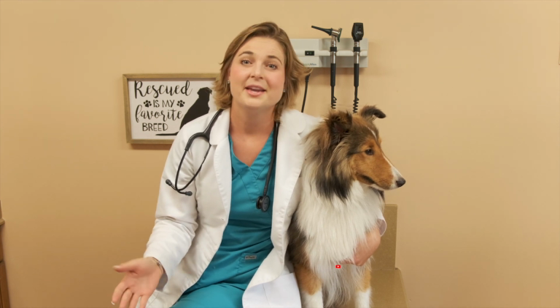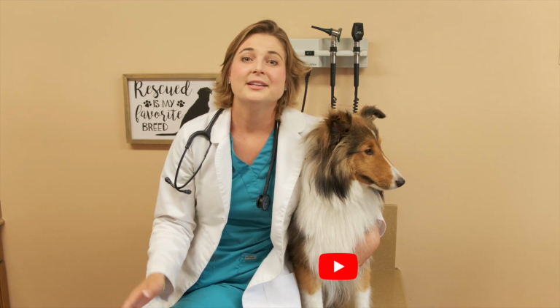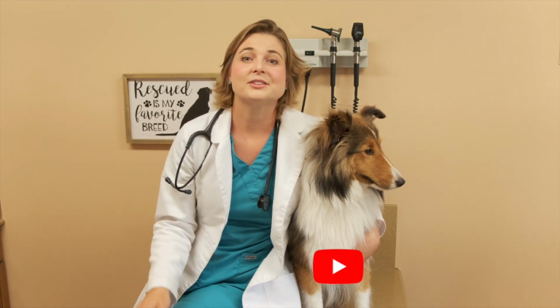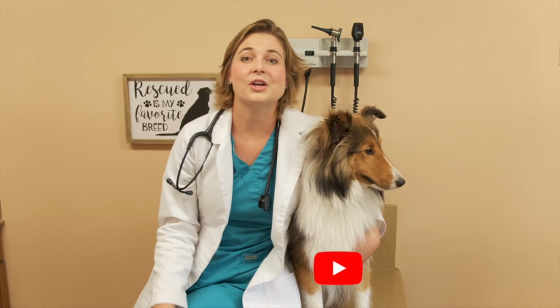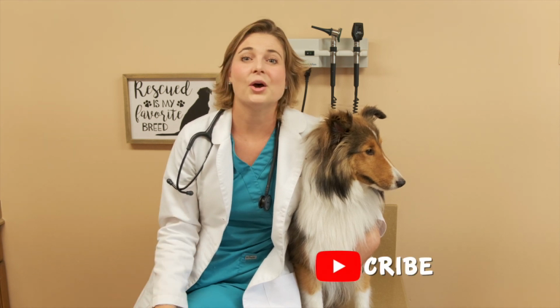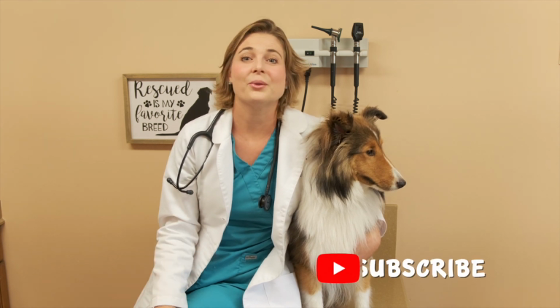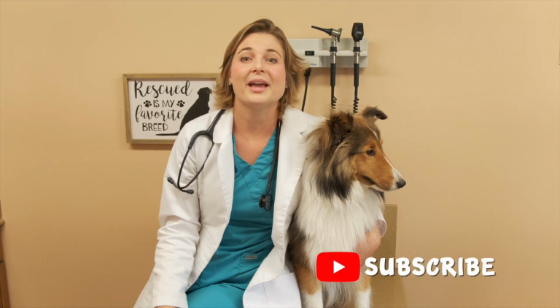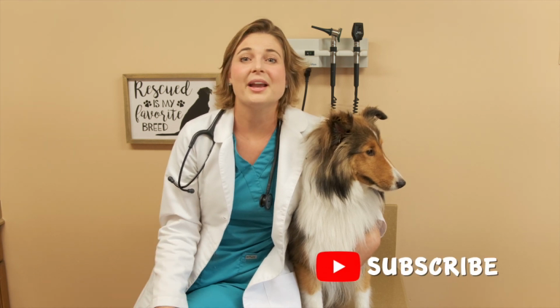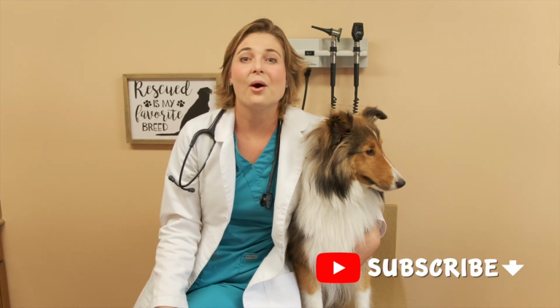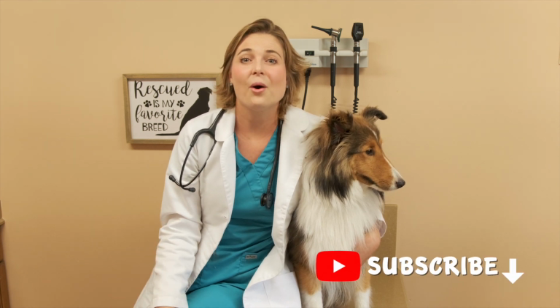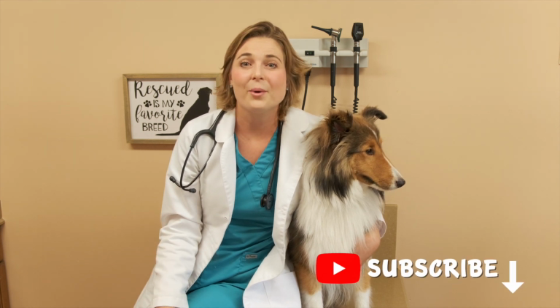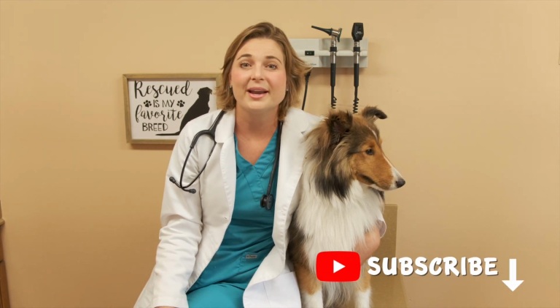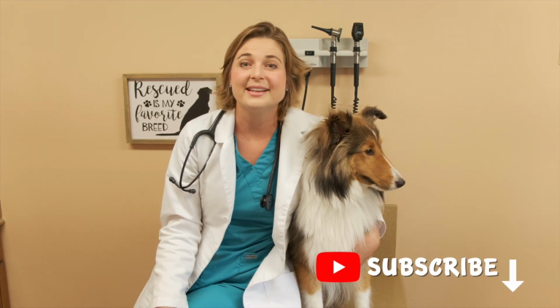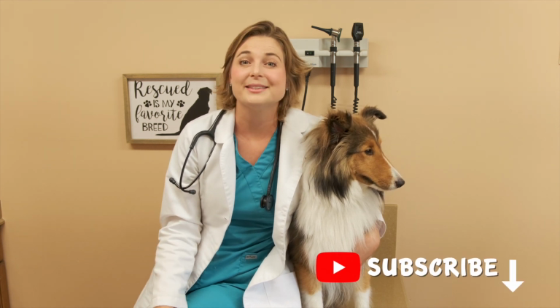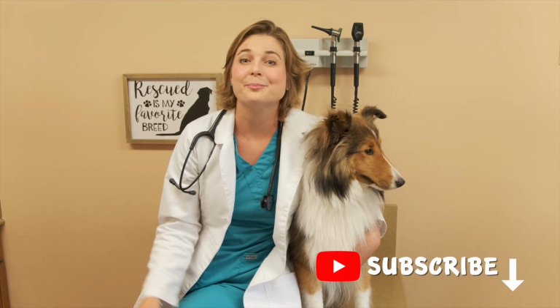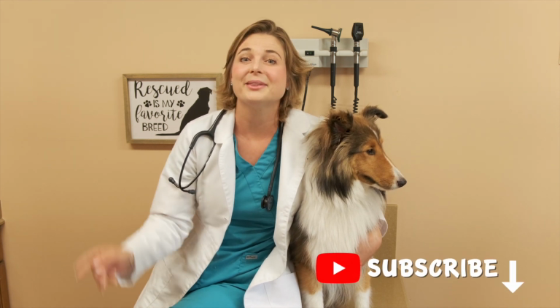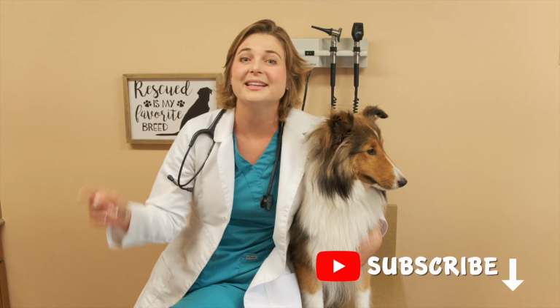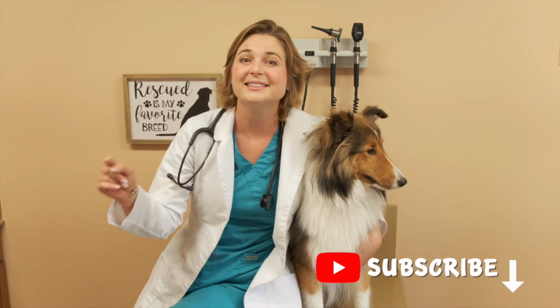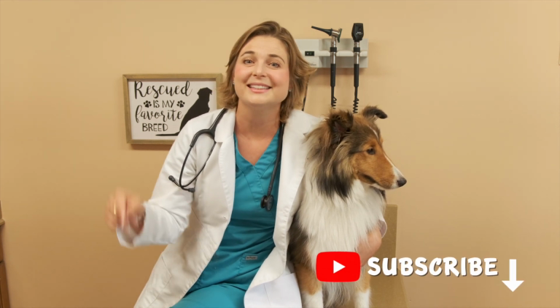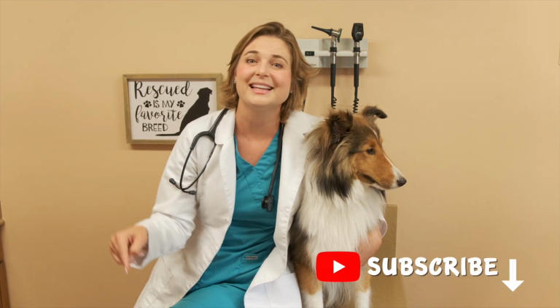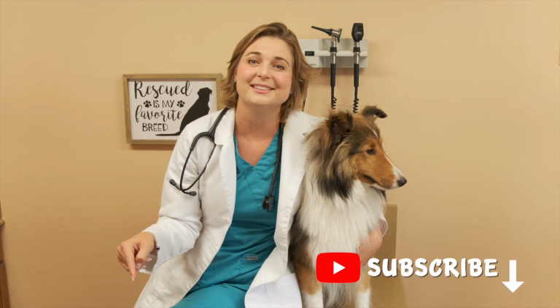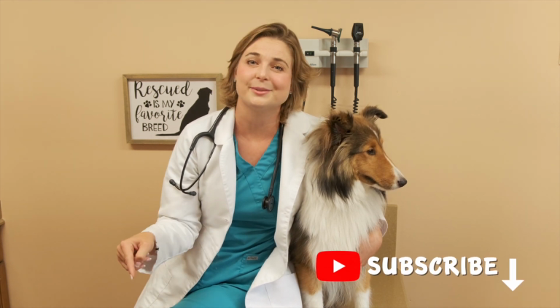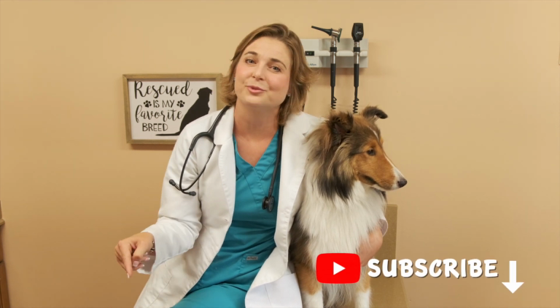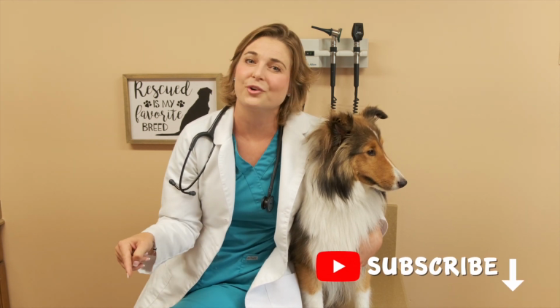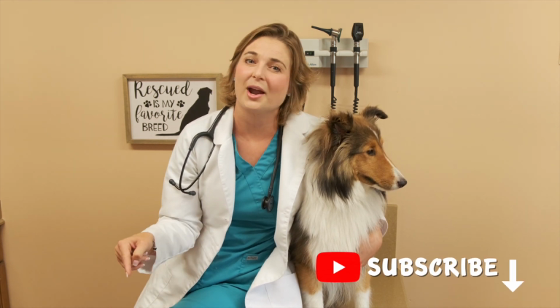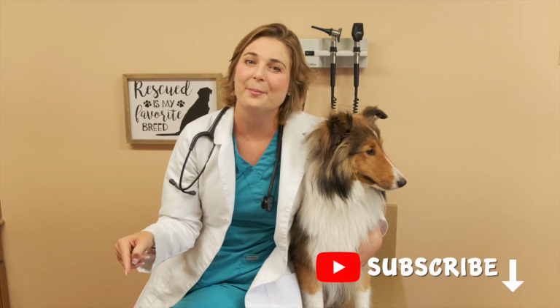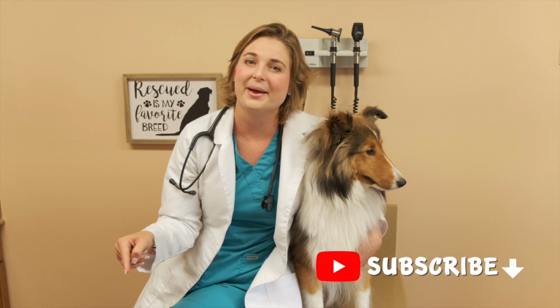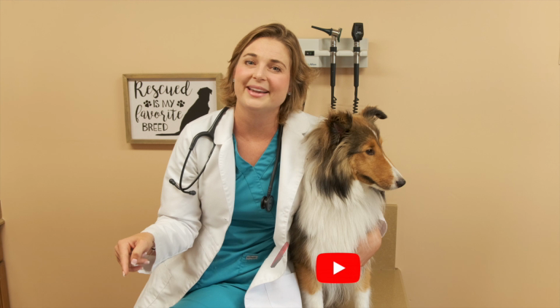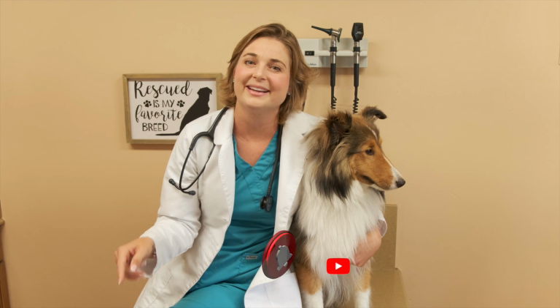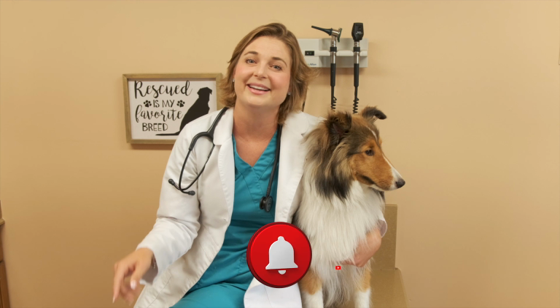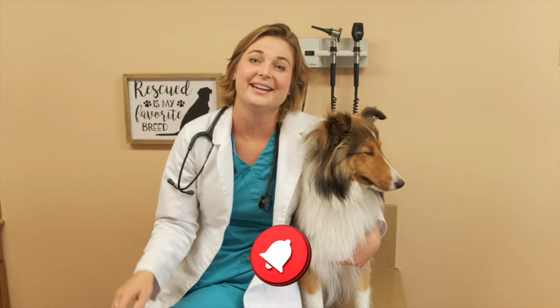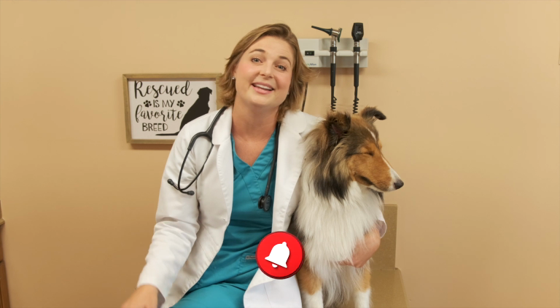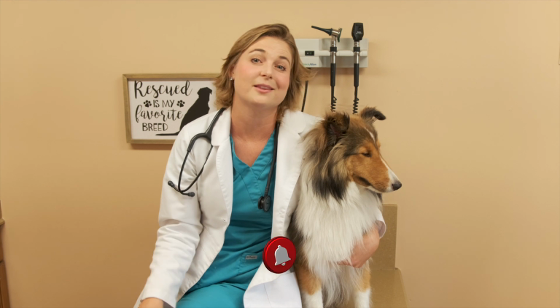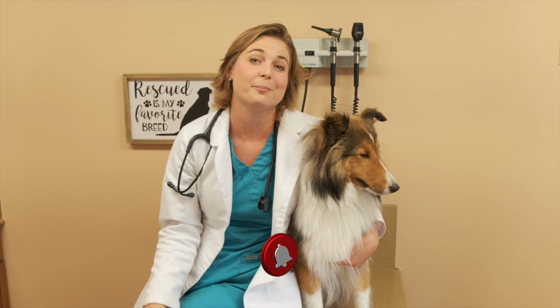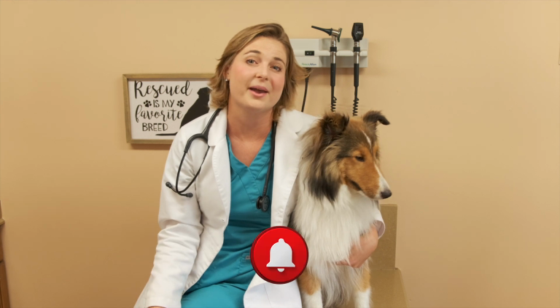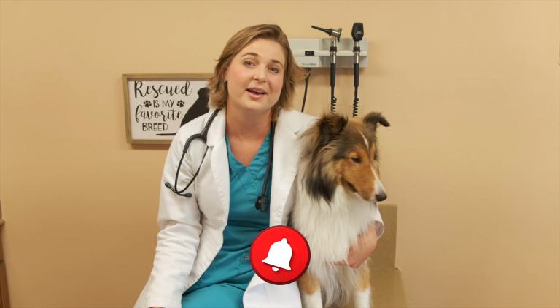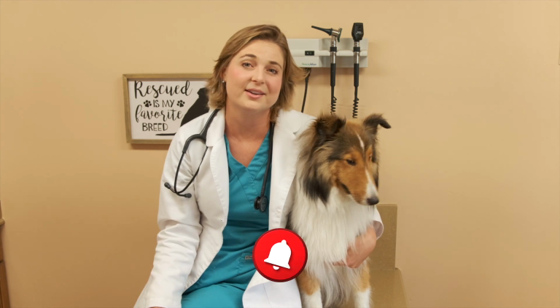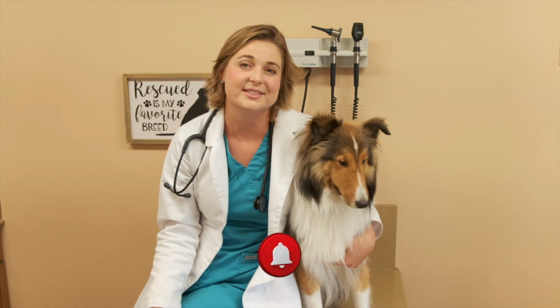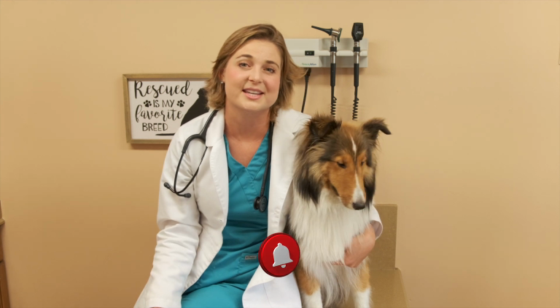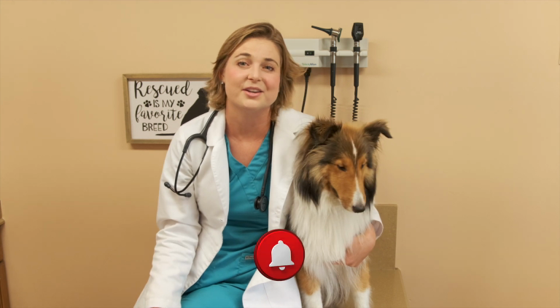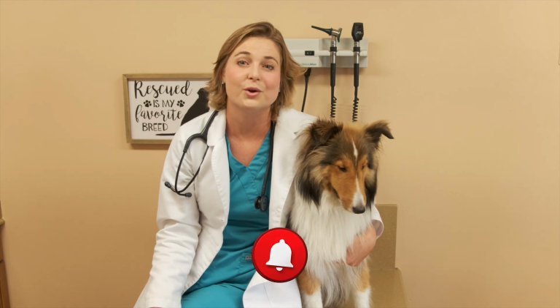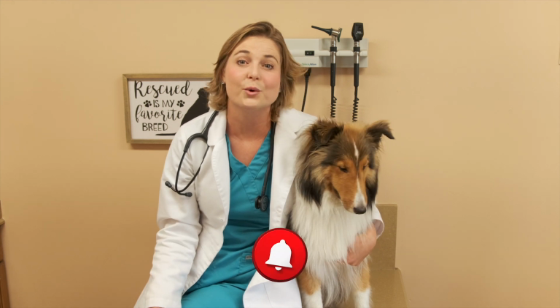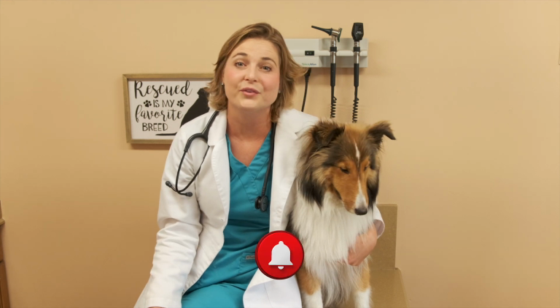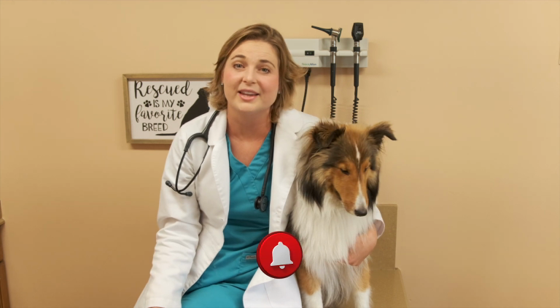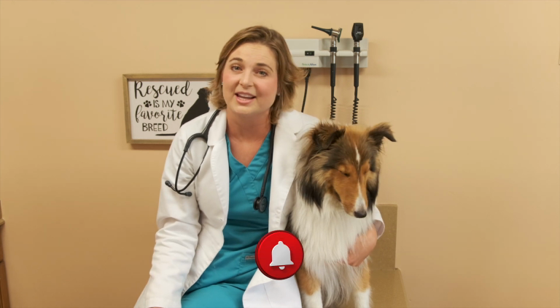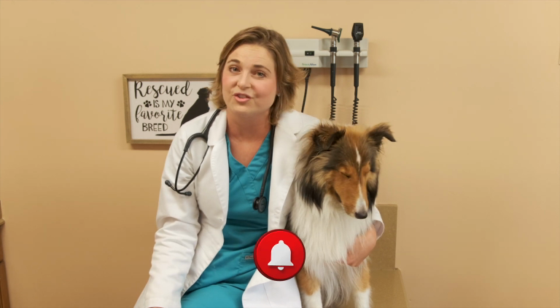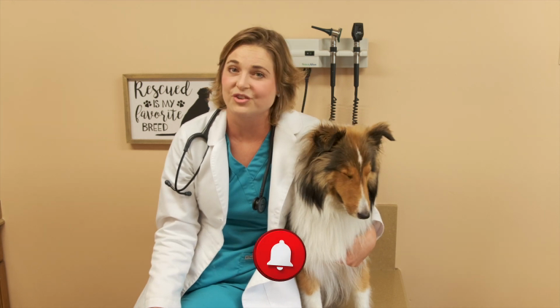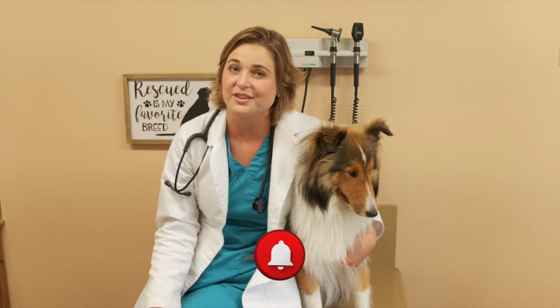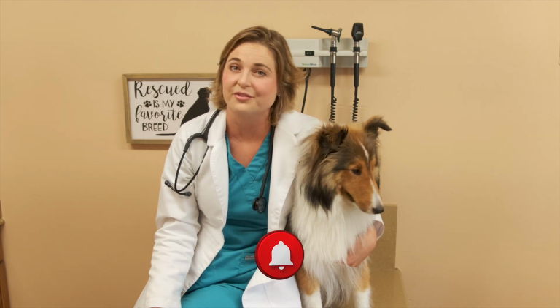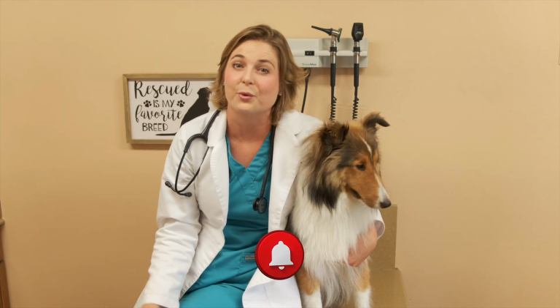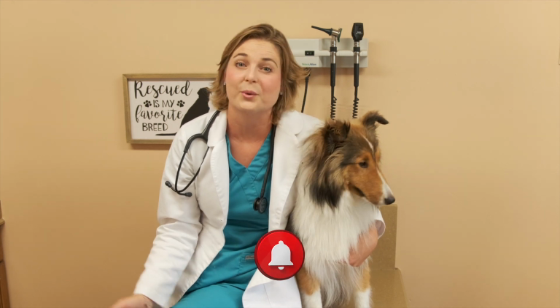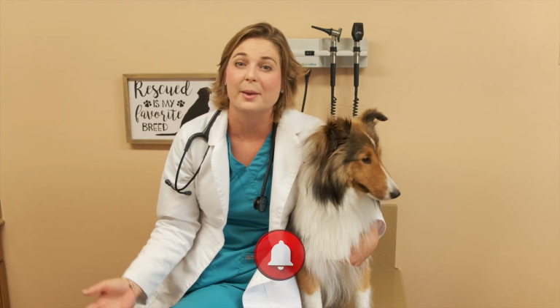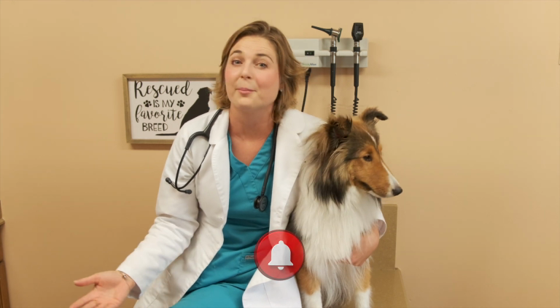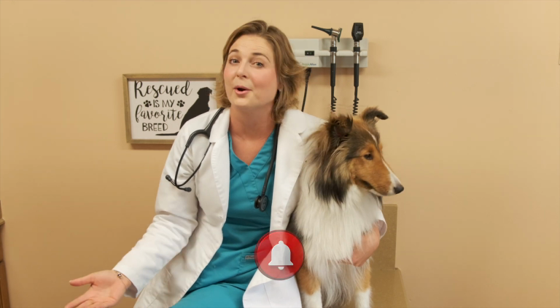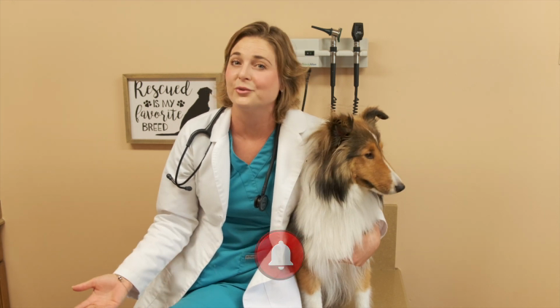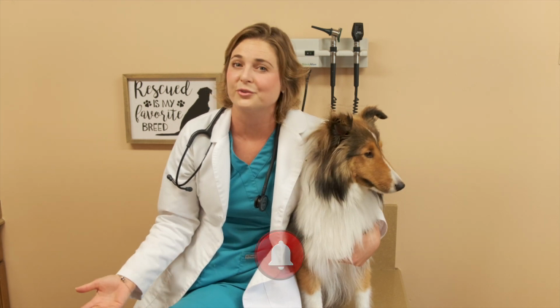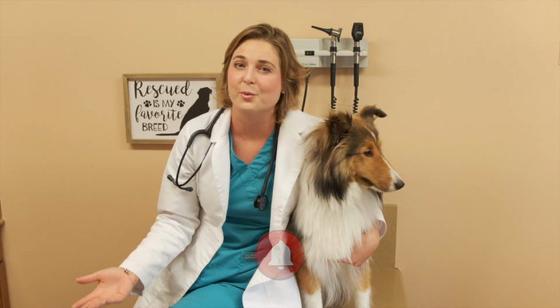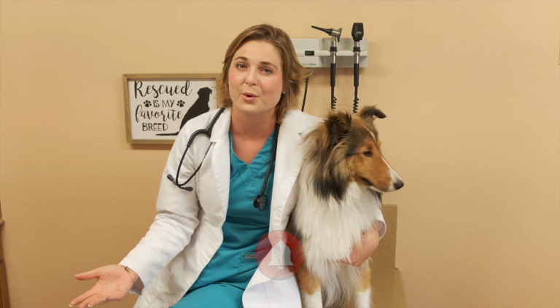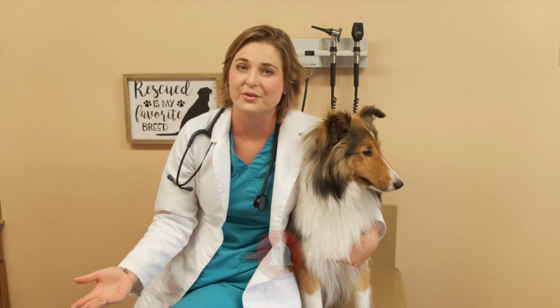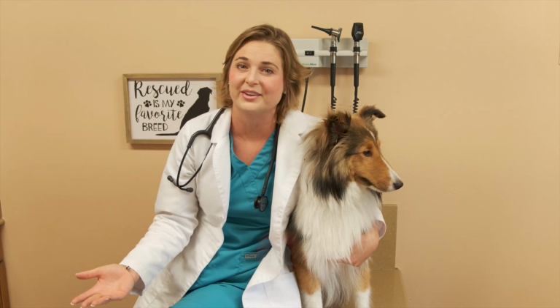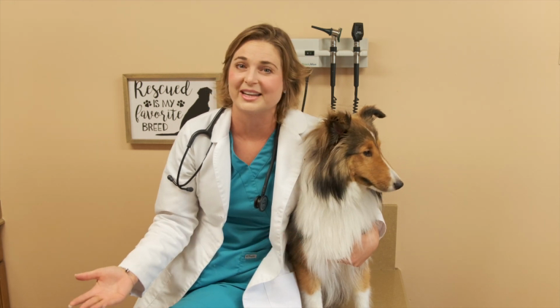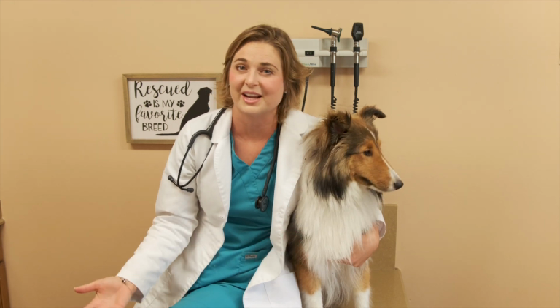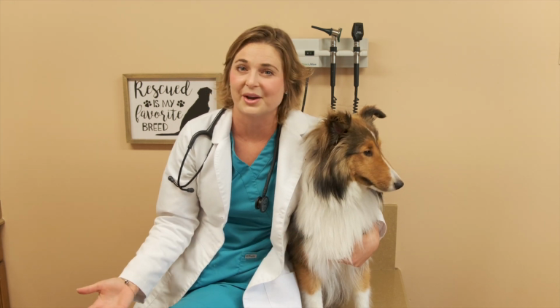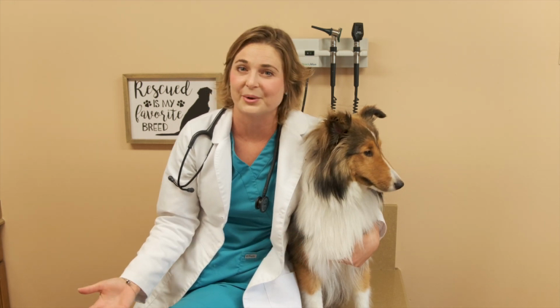Please hit that subscribe button and hit the bell to get notifications for when I post more videos.